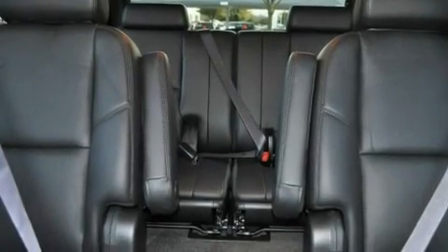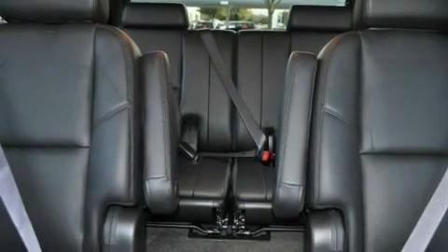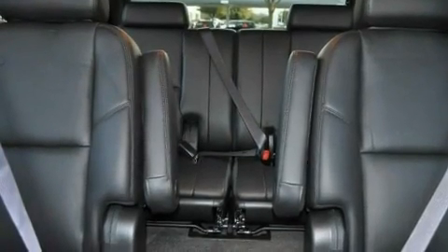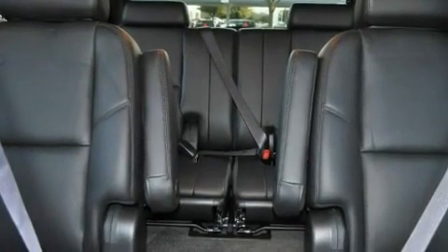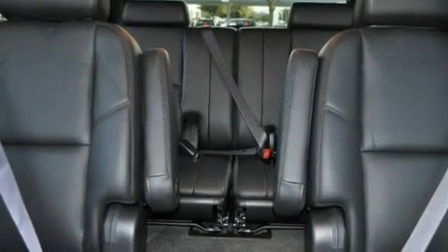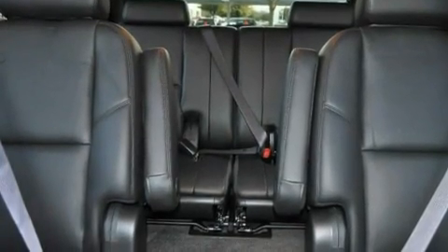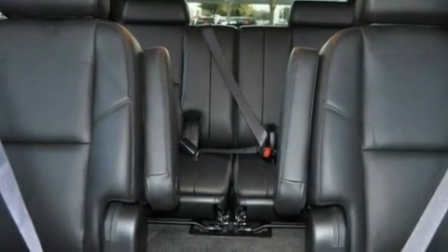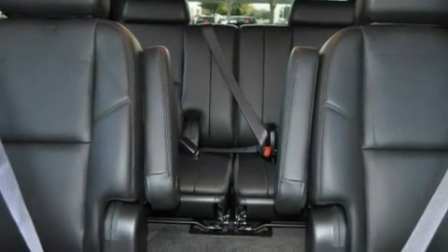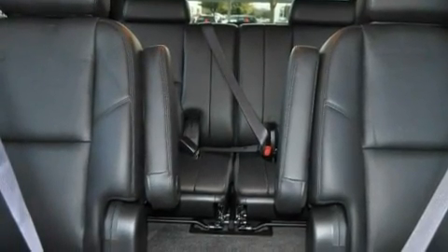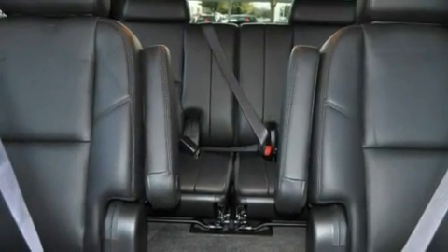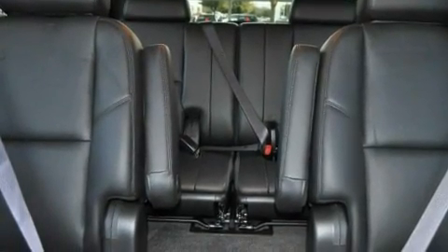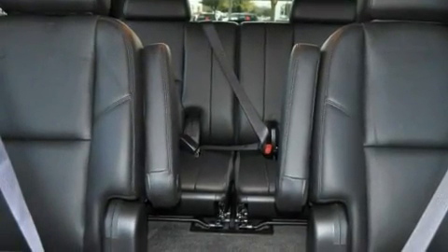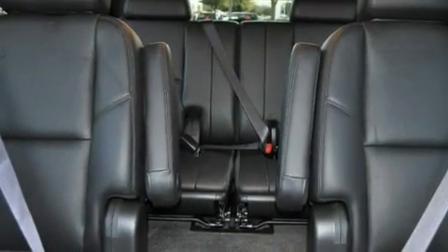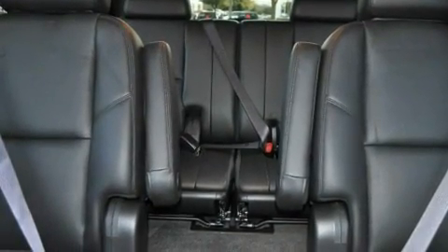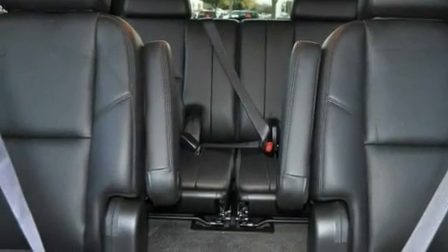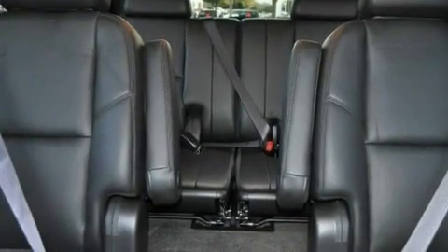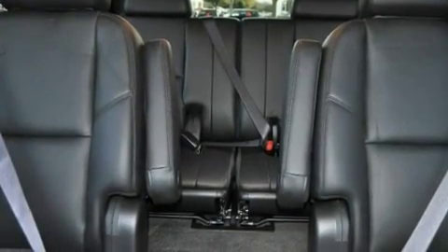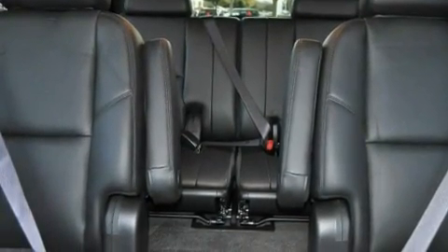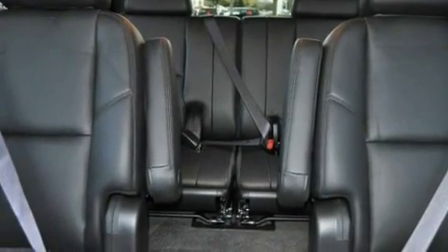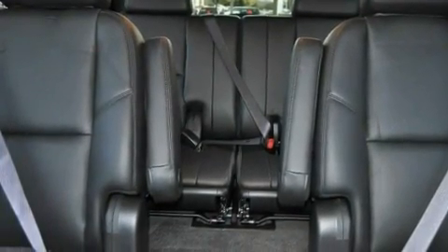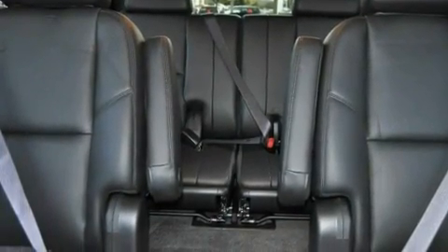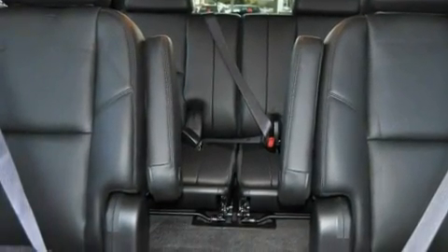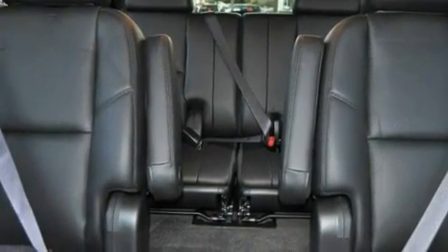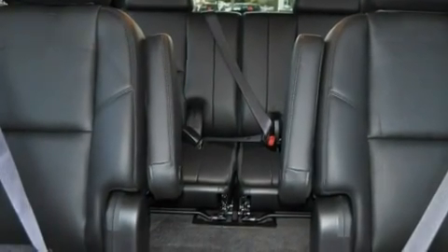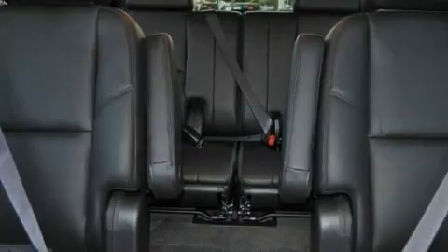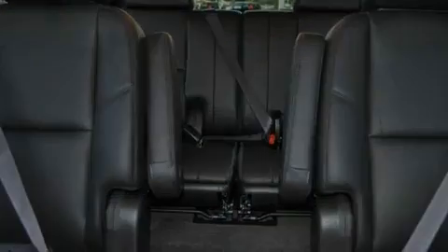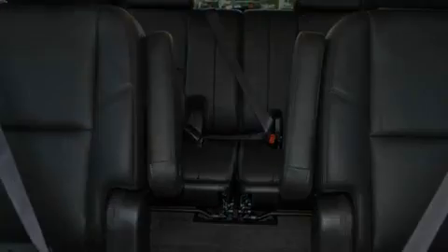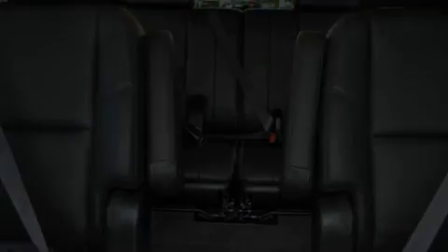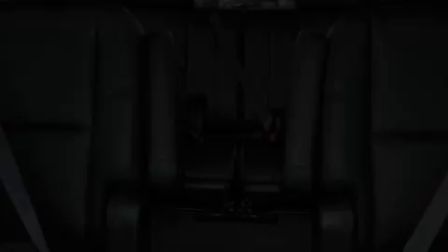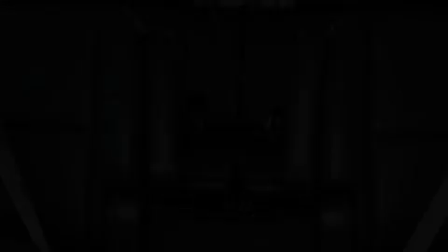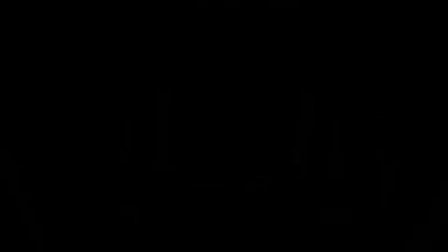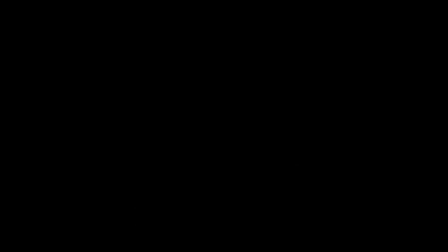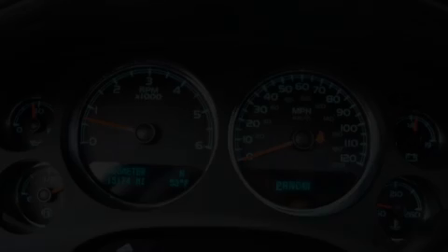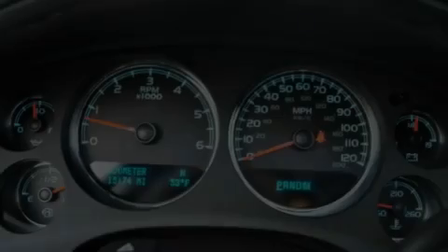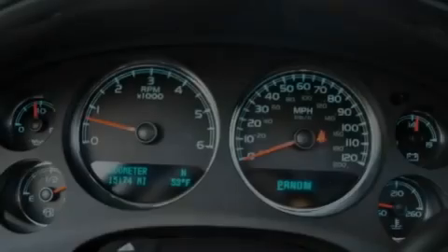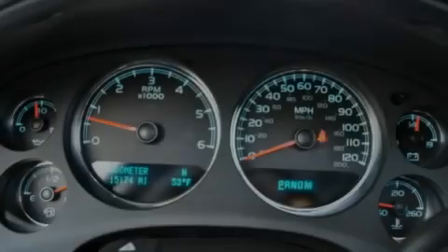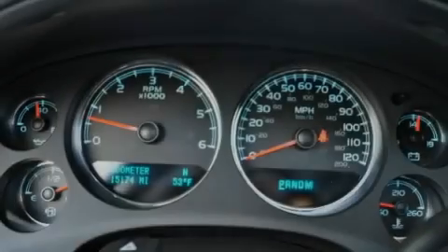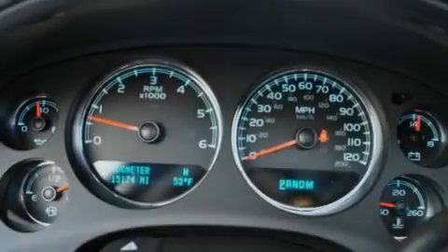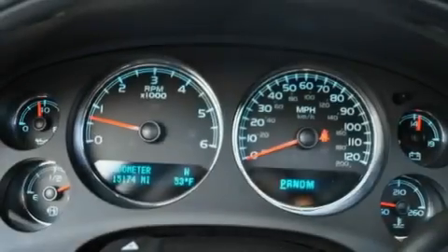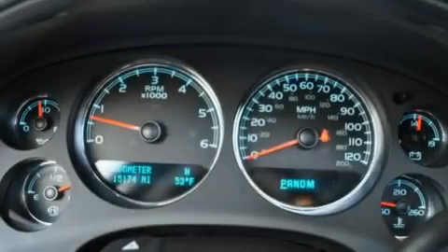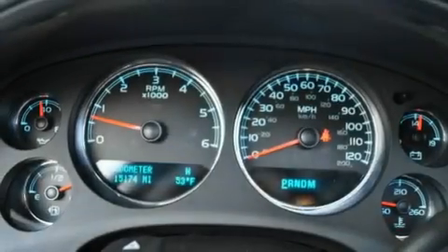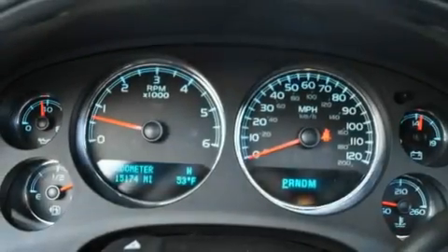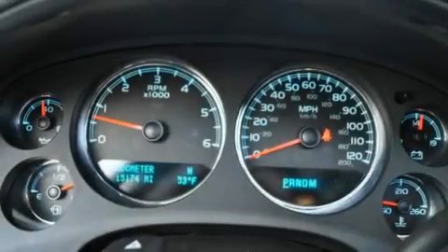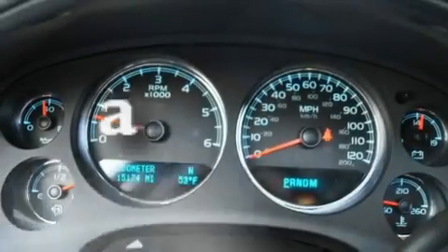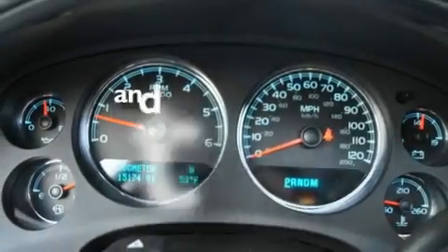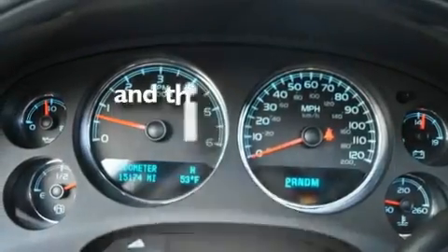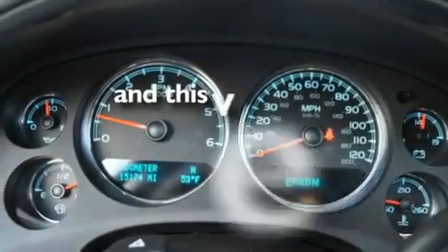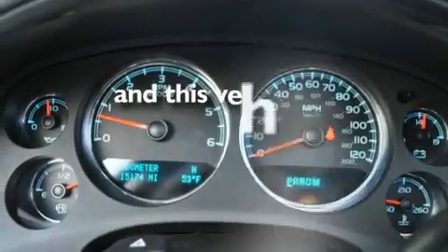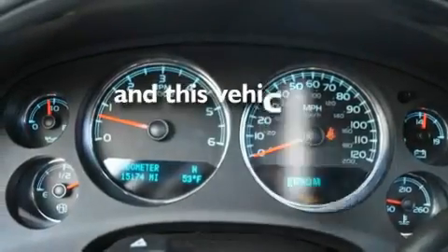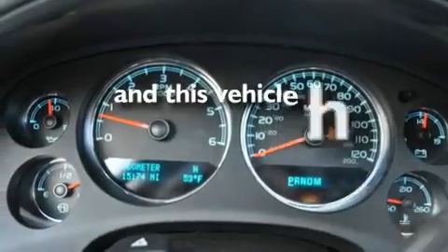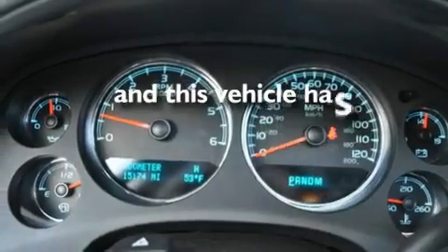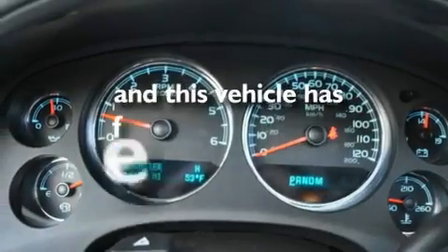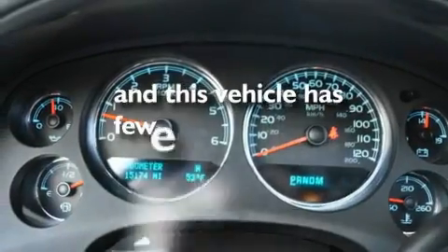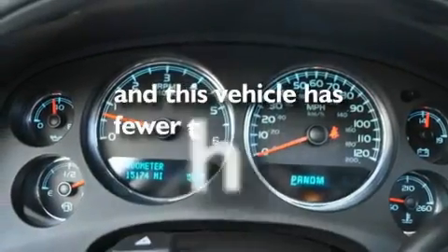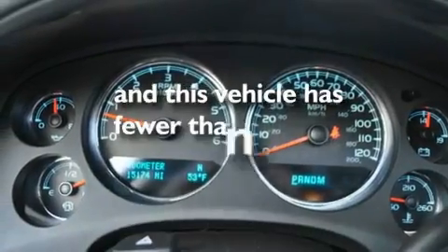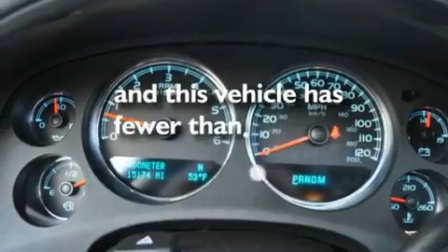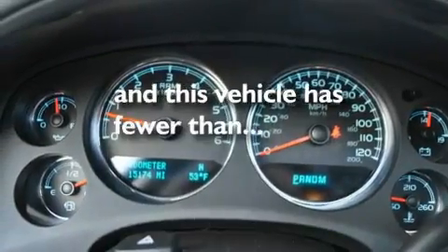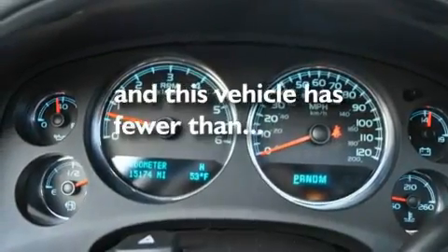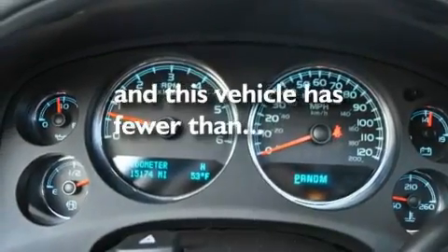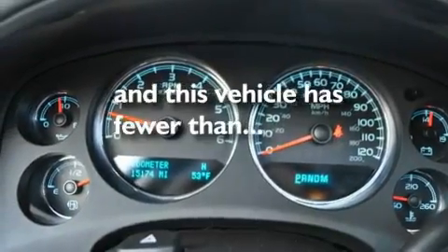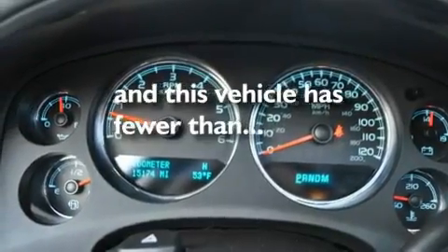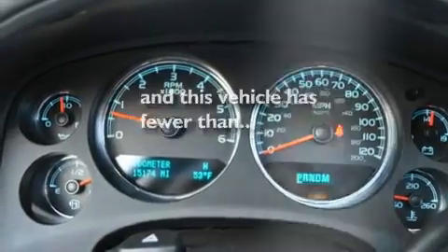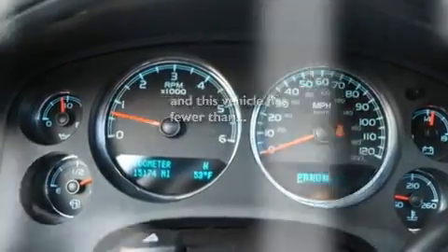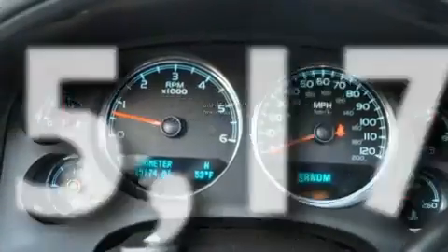Additional features include a low tire pressure indicator, air conditioning with automatic climate control, and this vehicle has less than 16,000 miles.